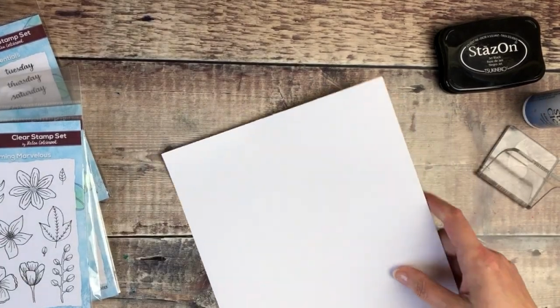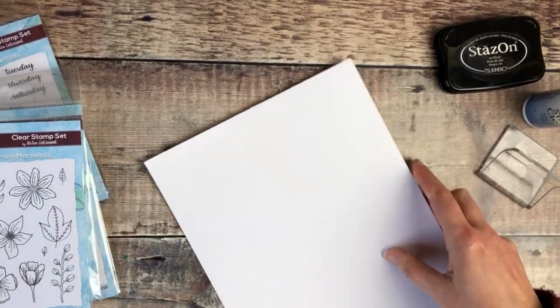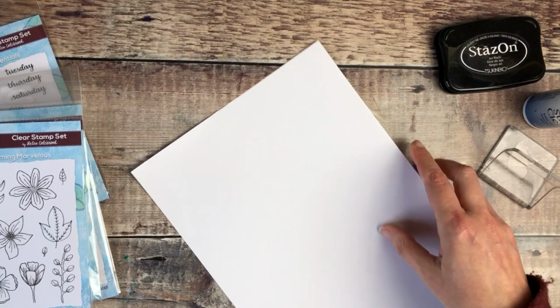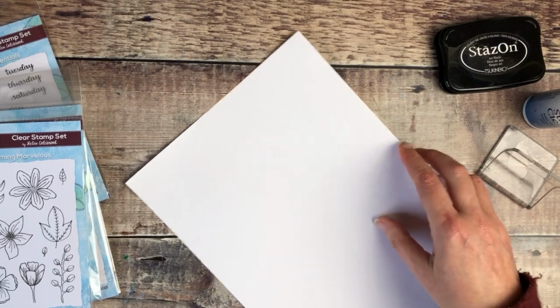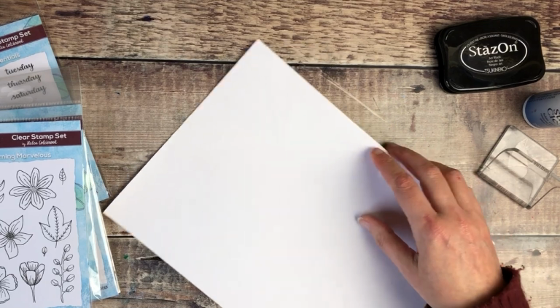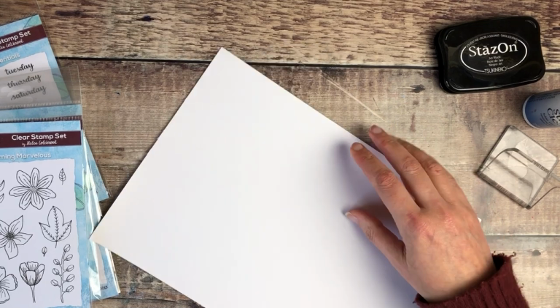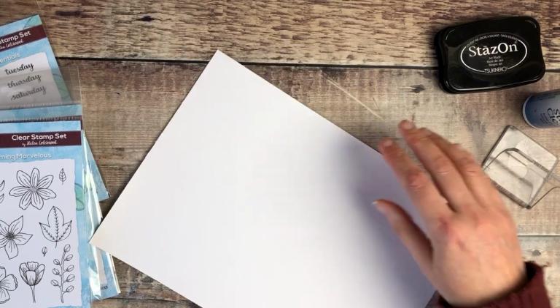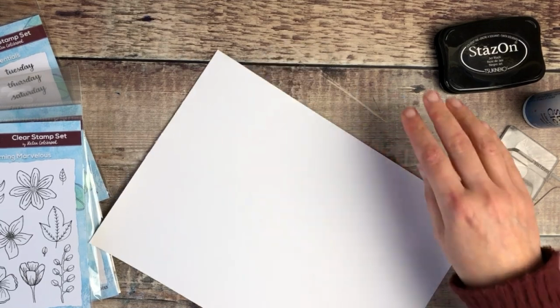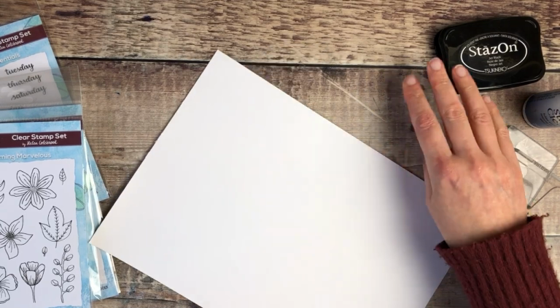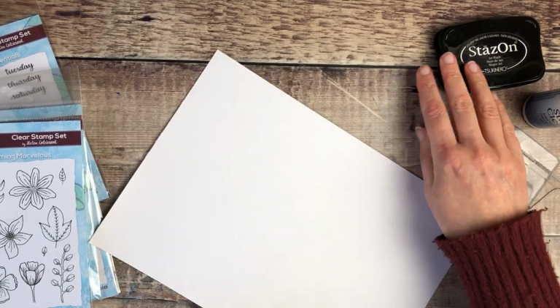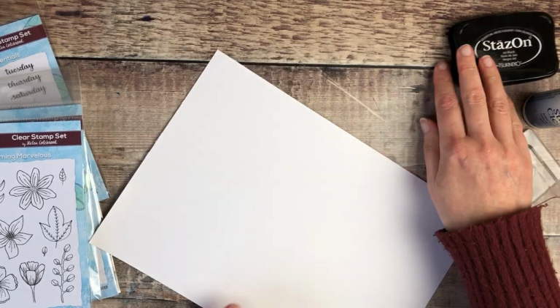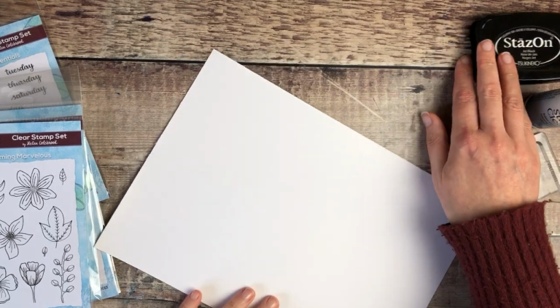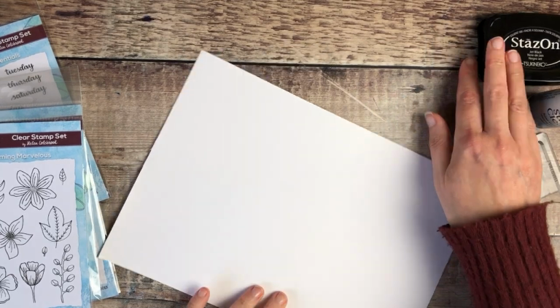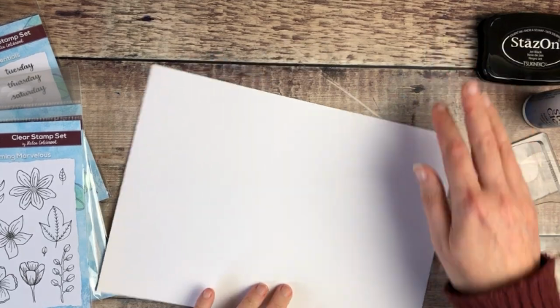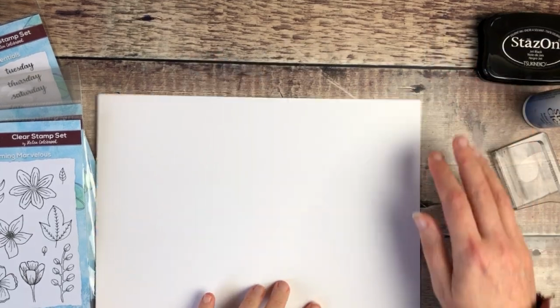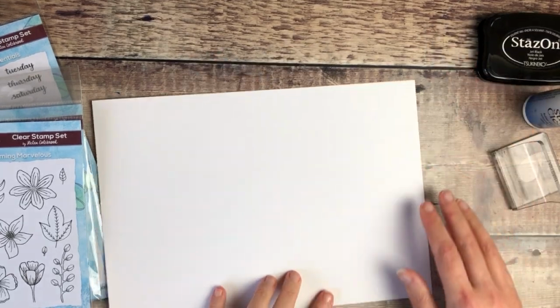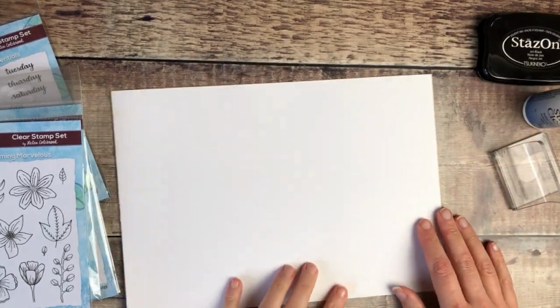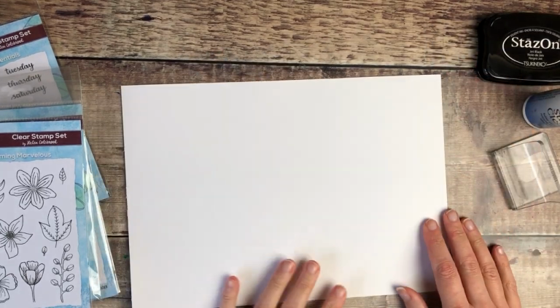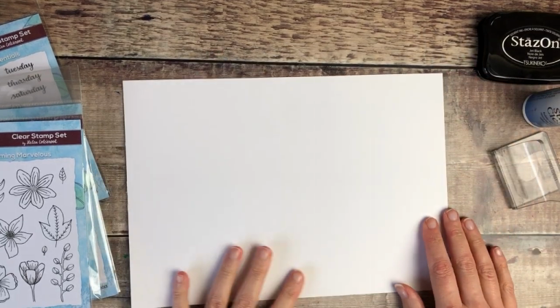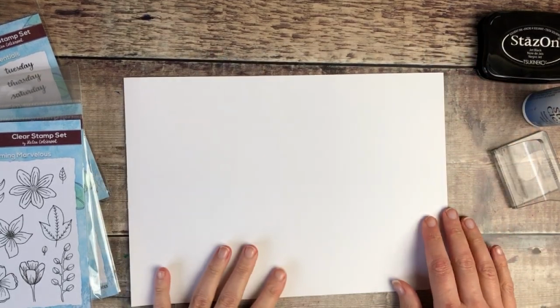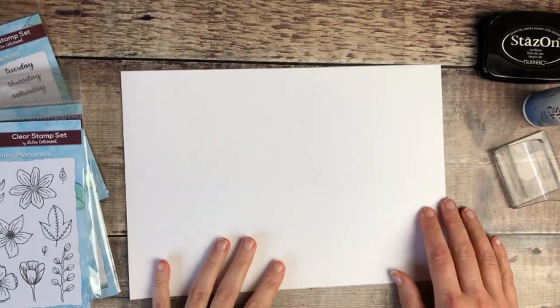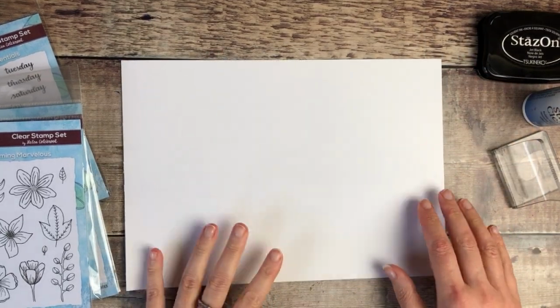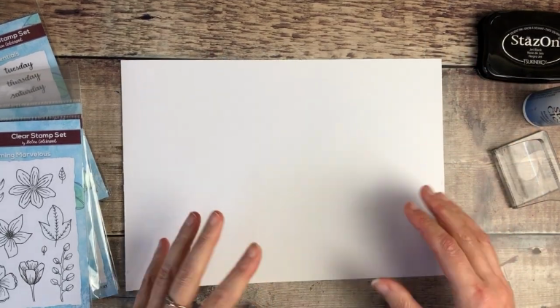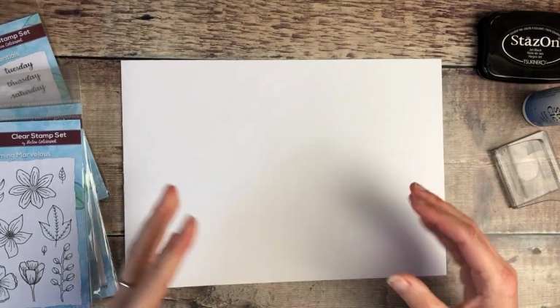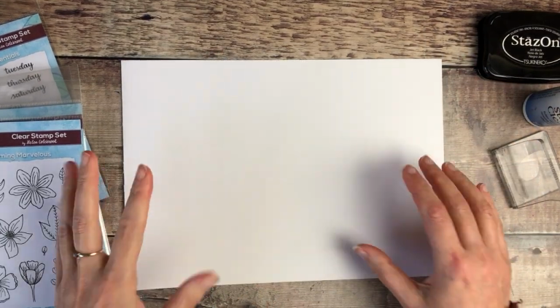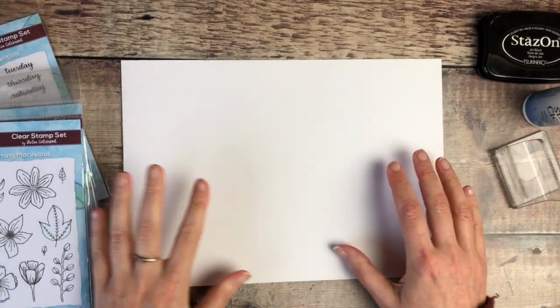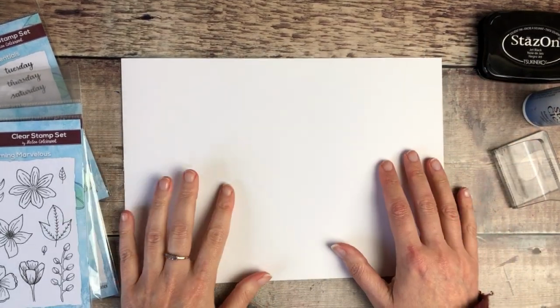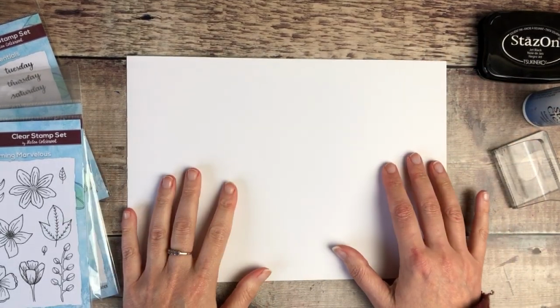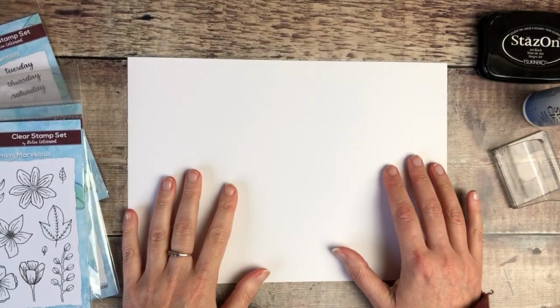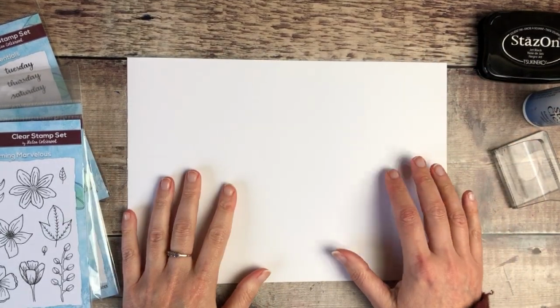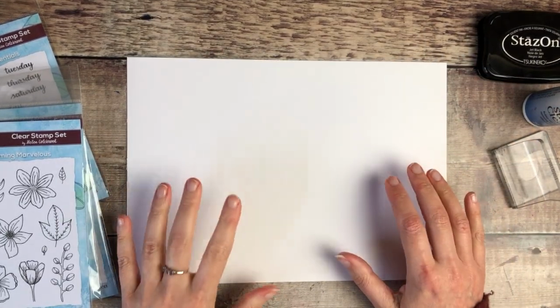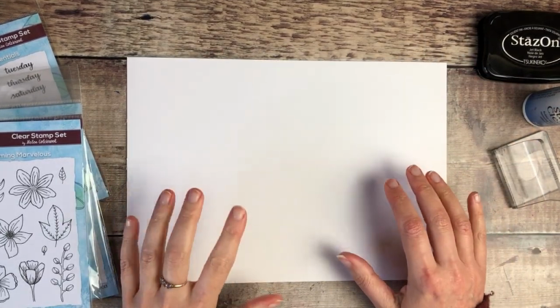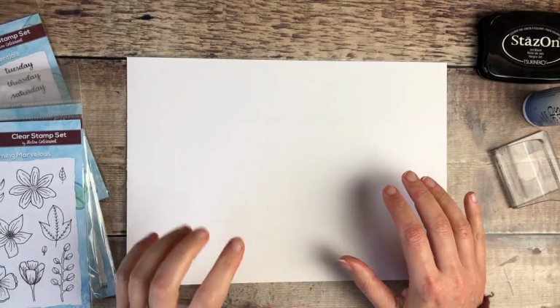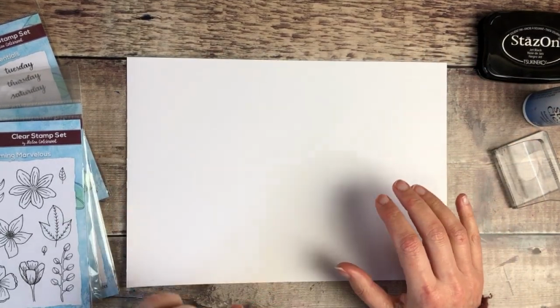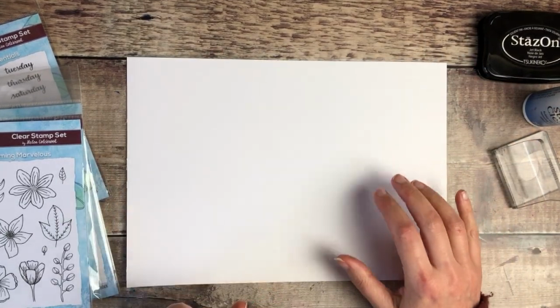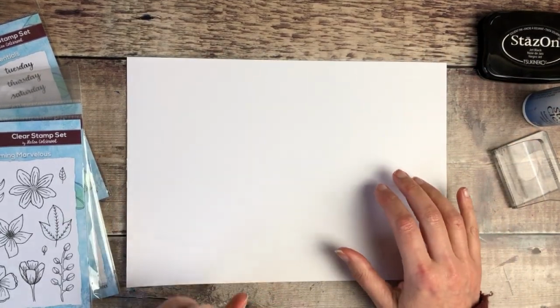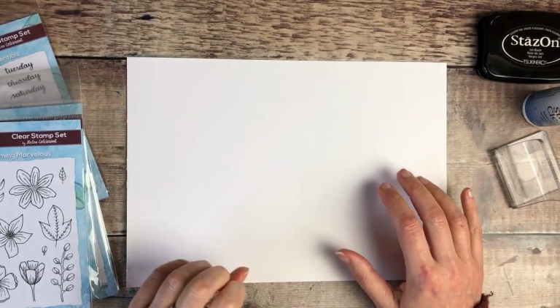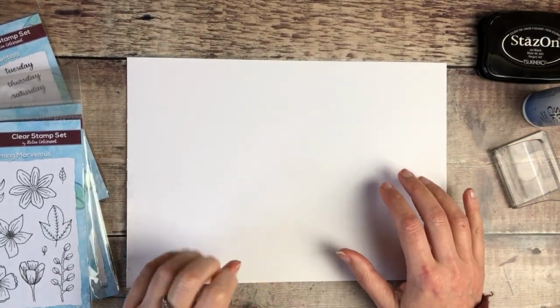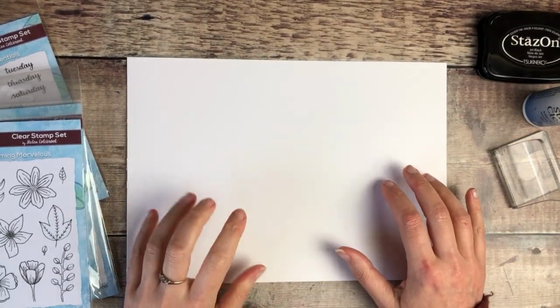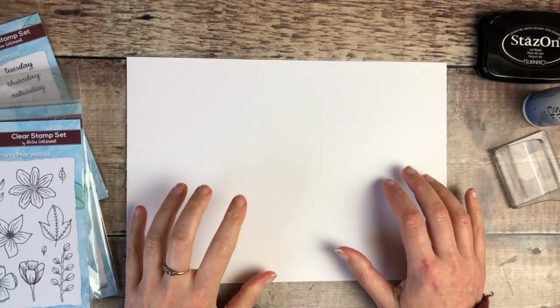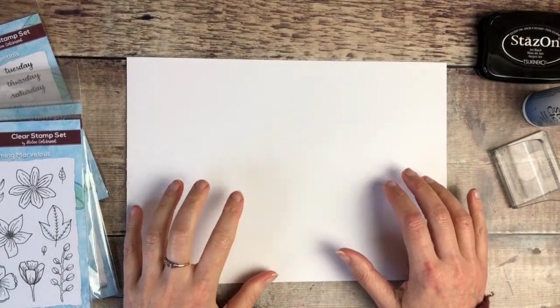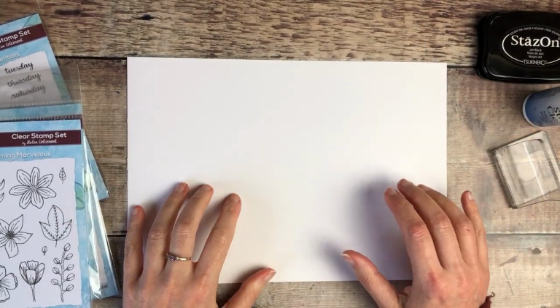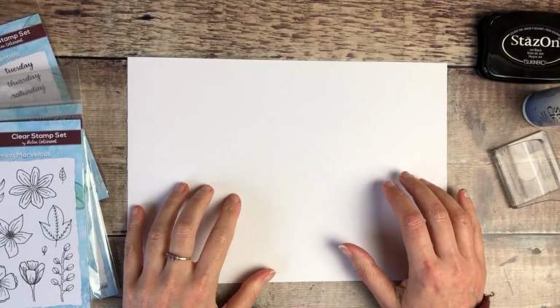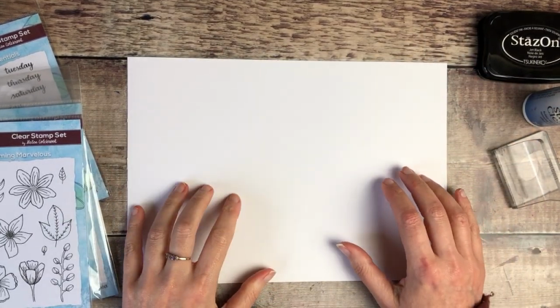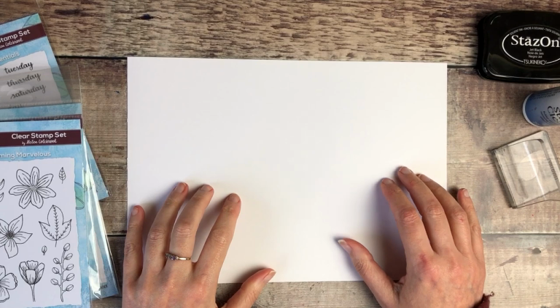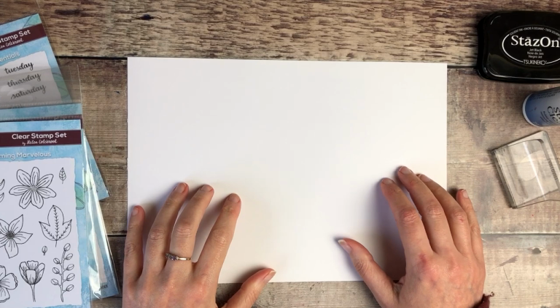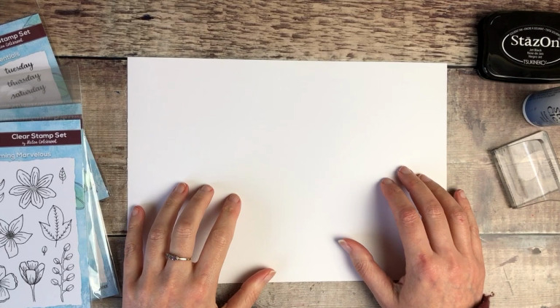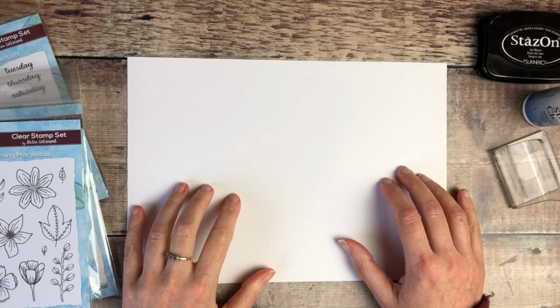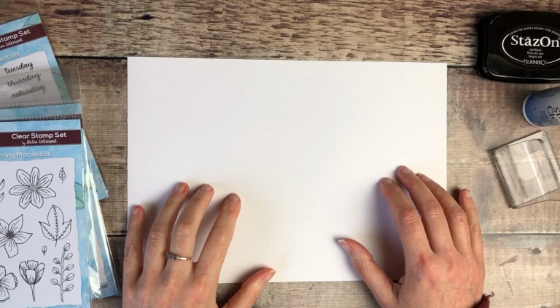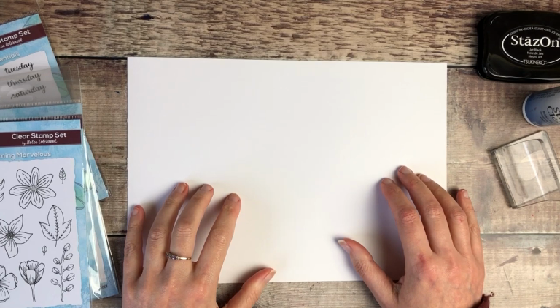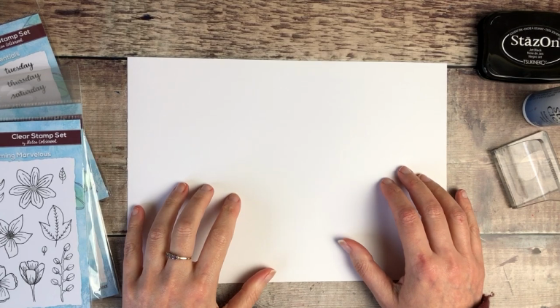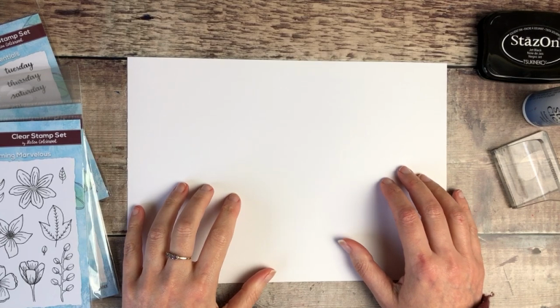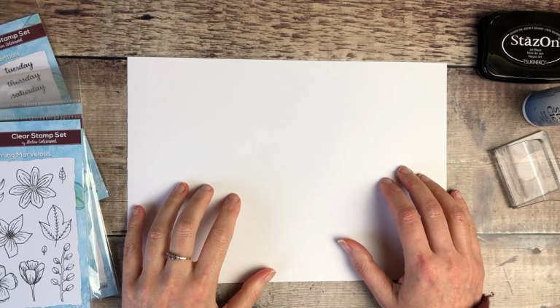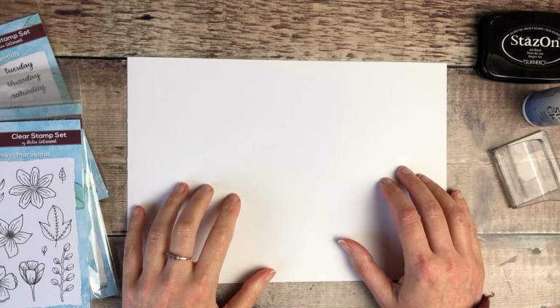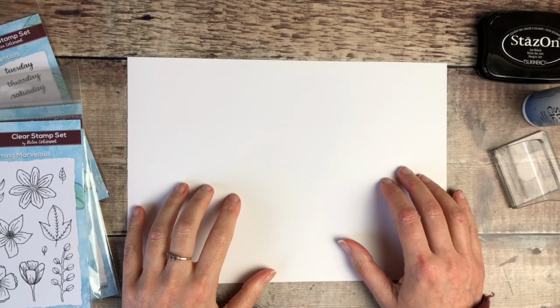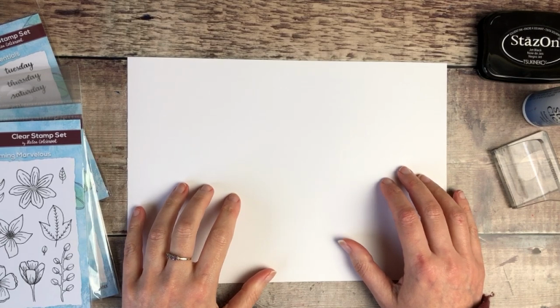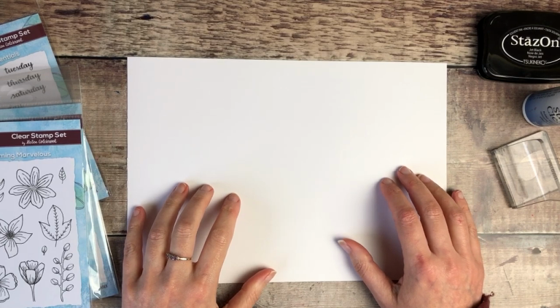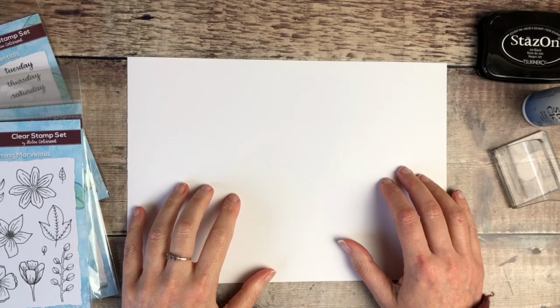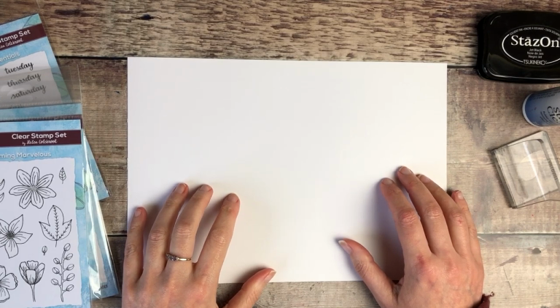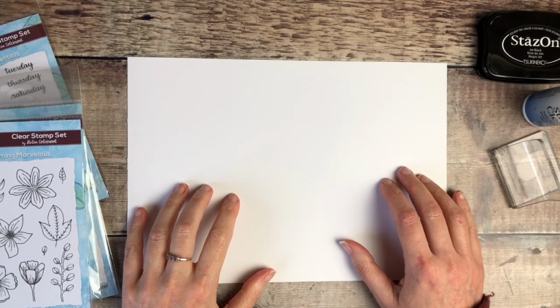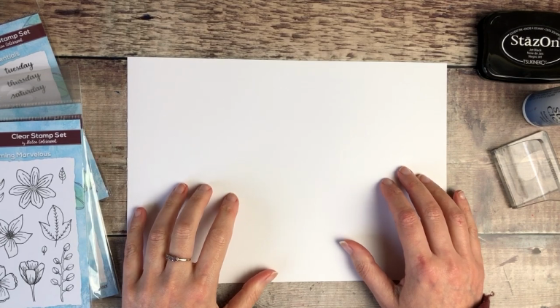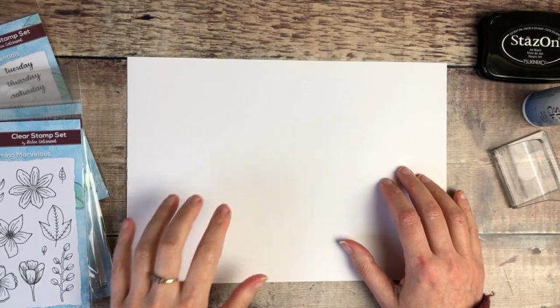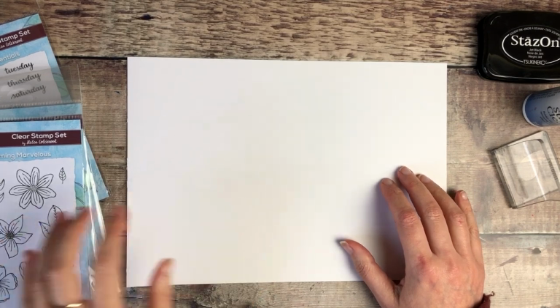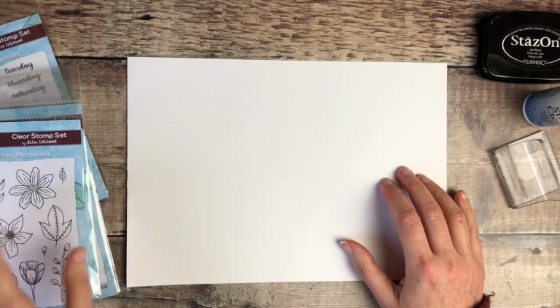I actually really like making some ephemera that I can pop in a little tub ready for when I want to use it.